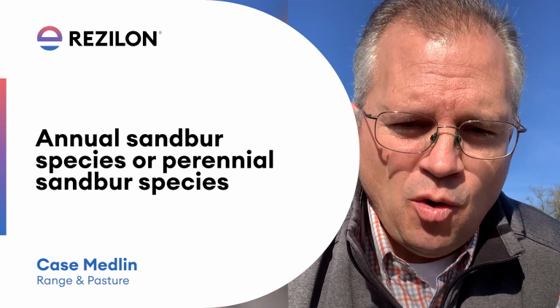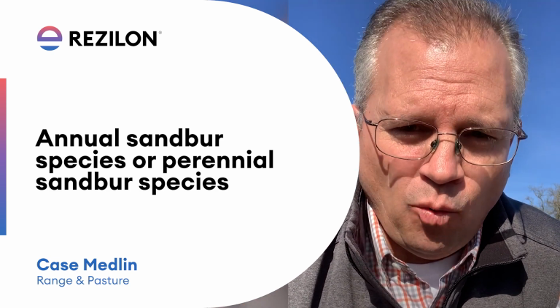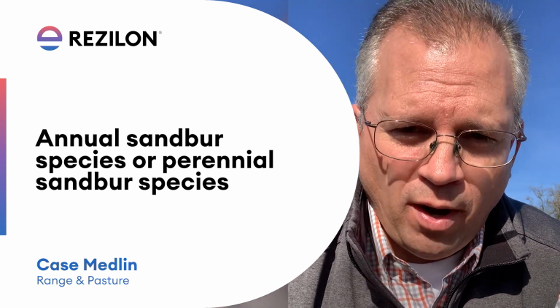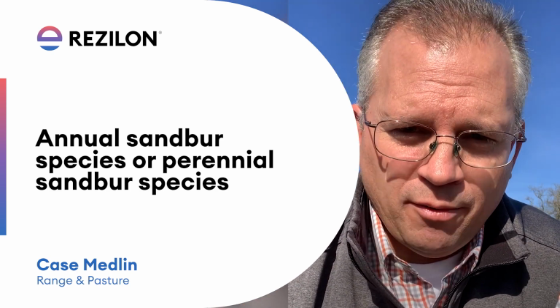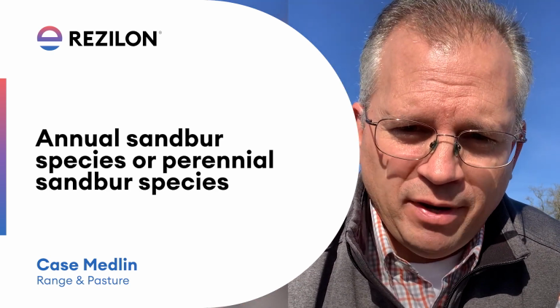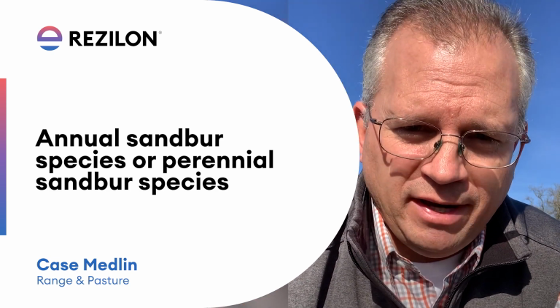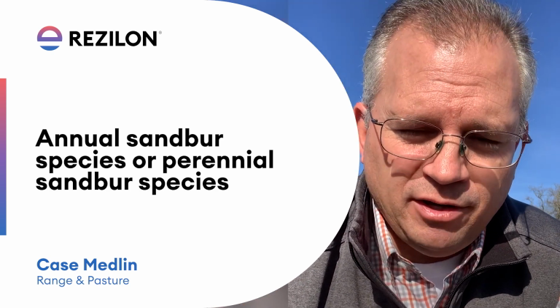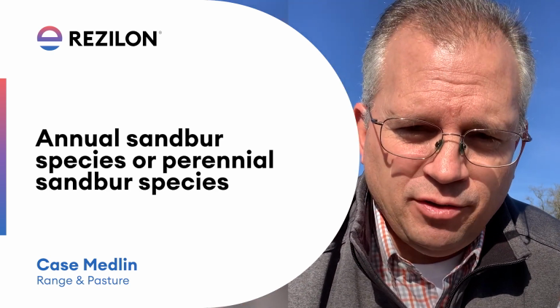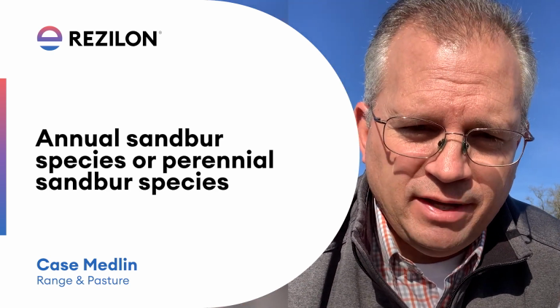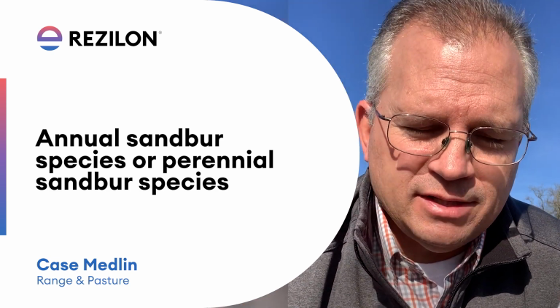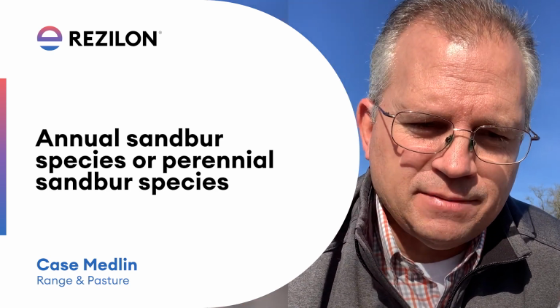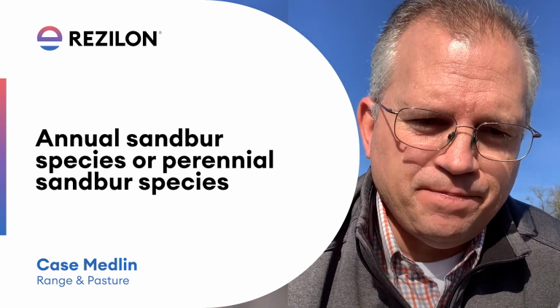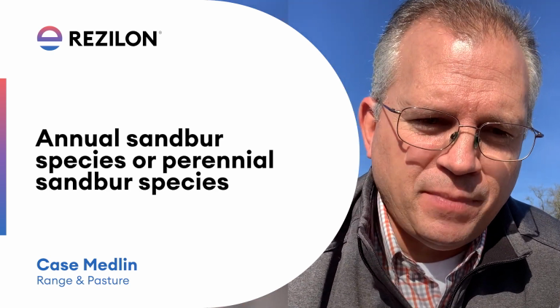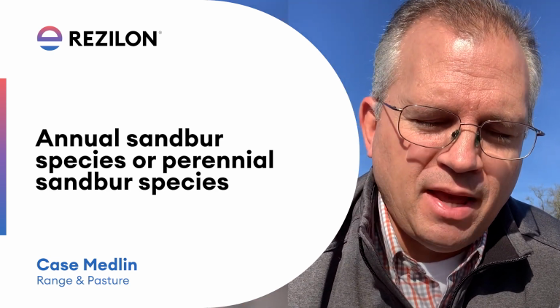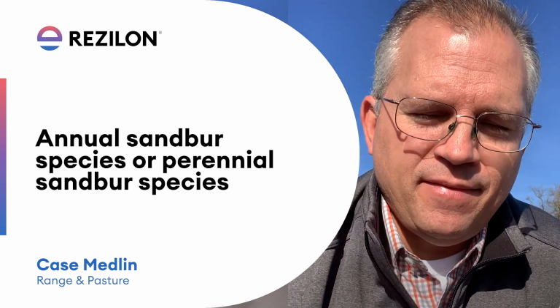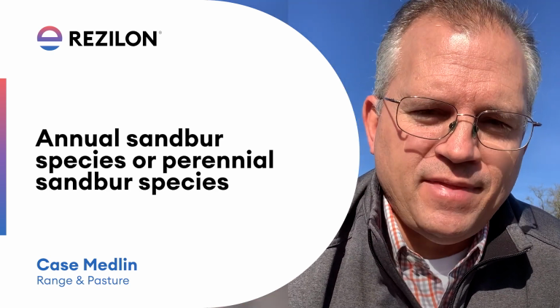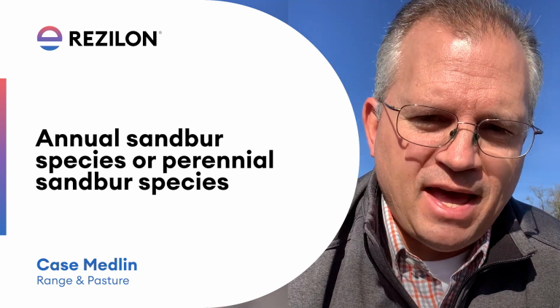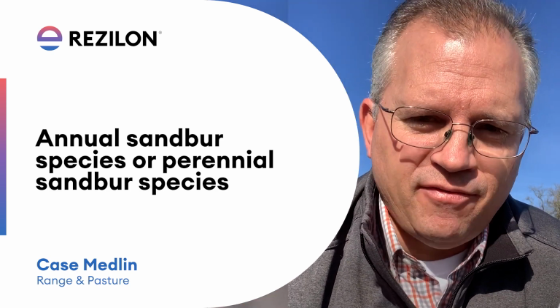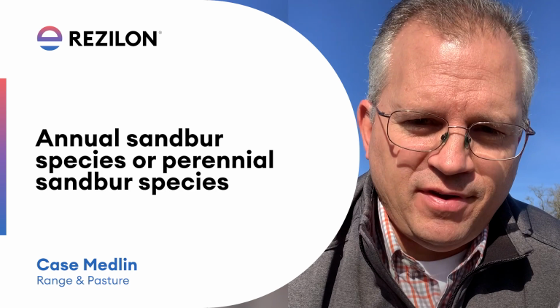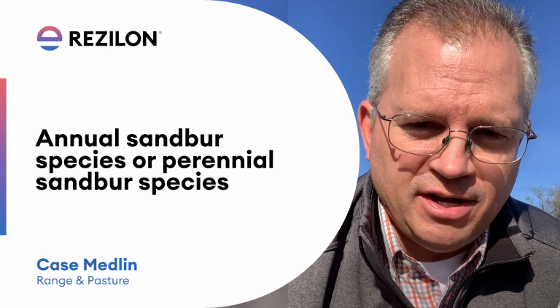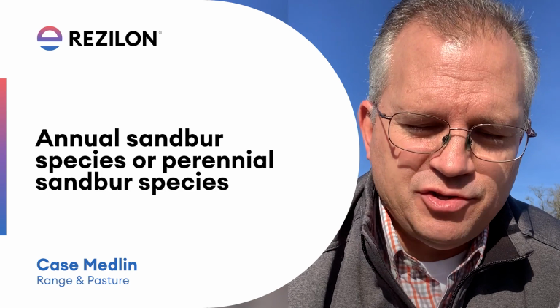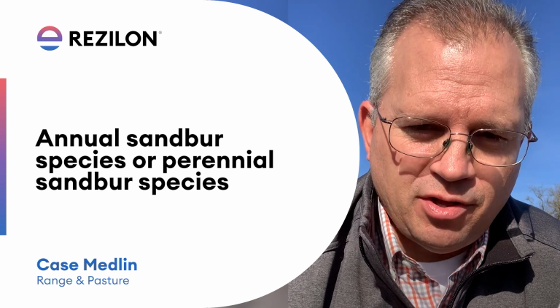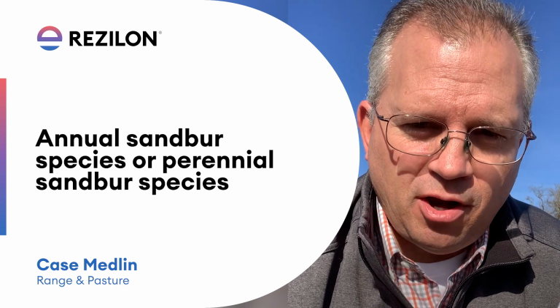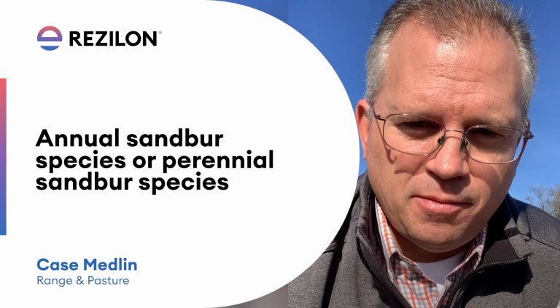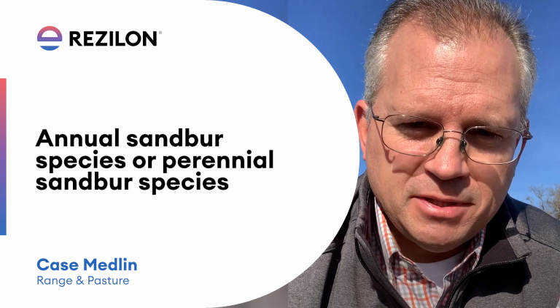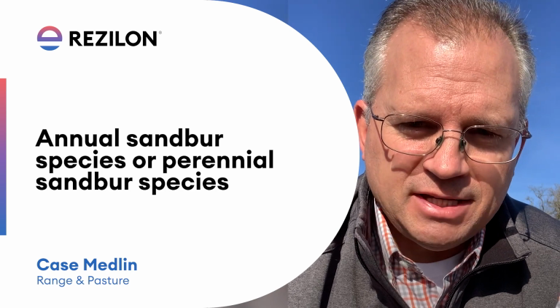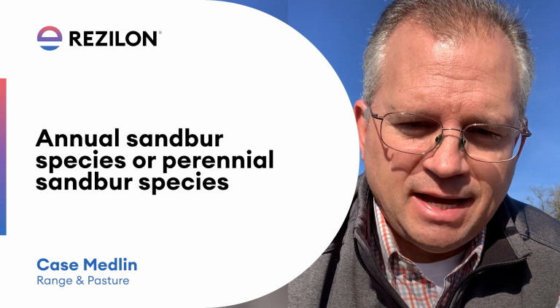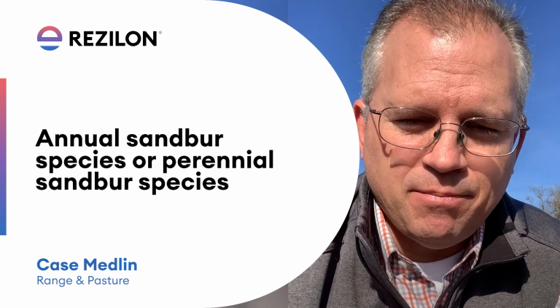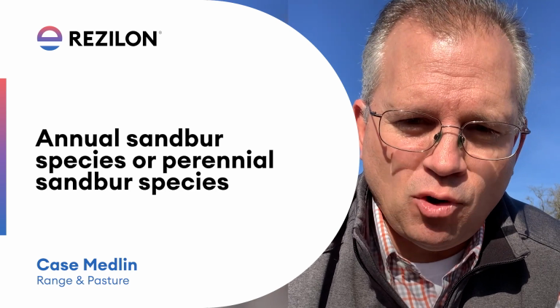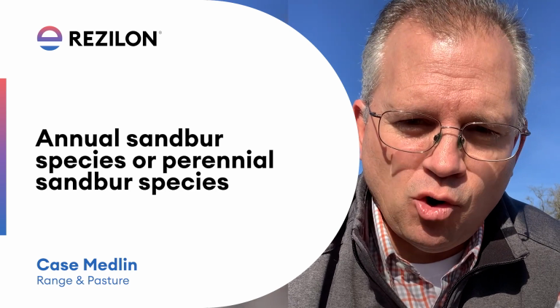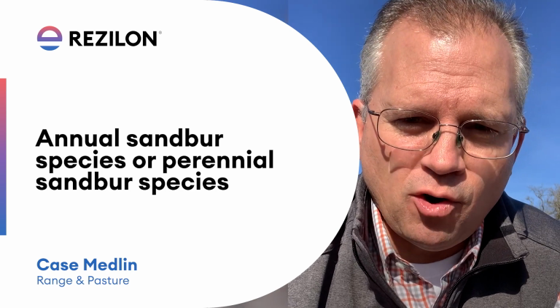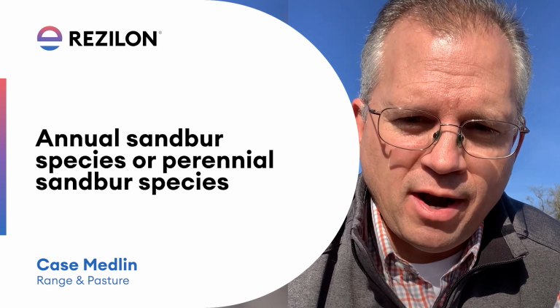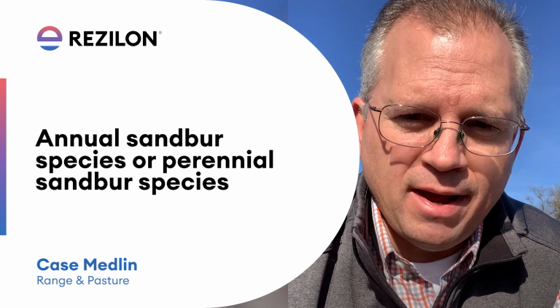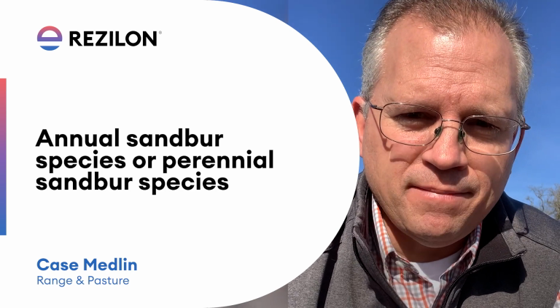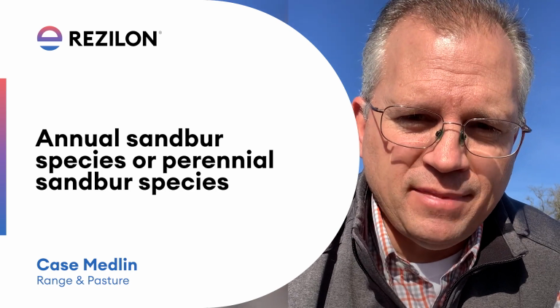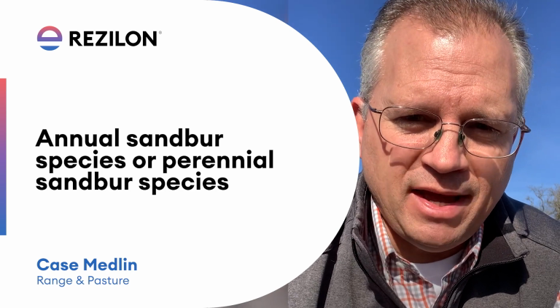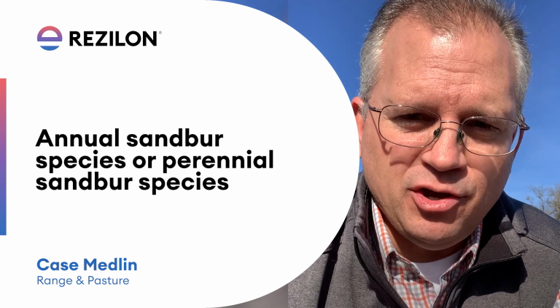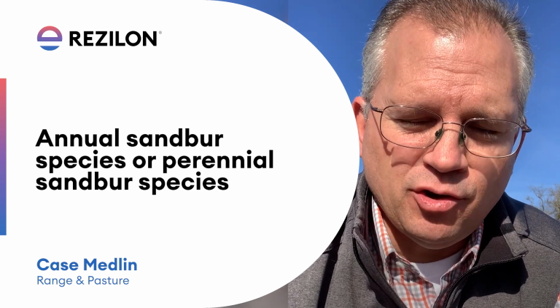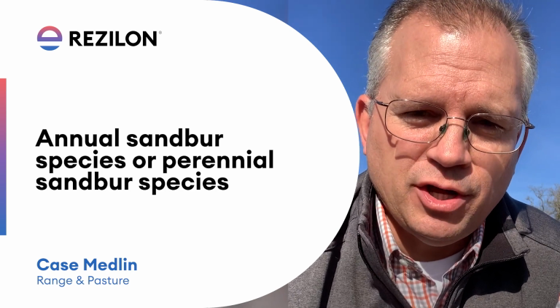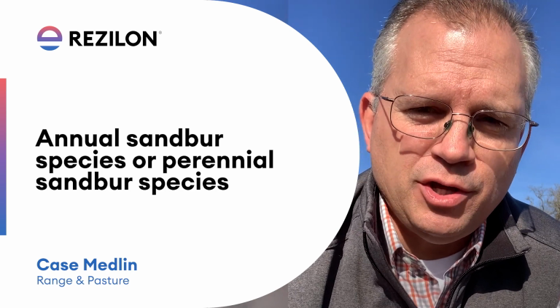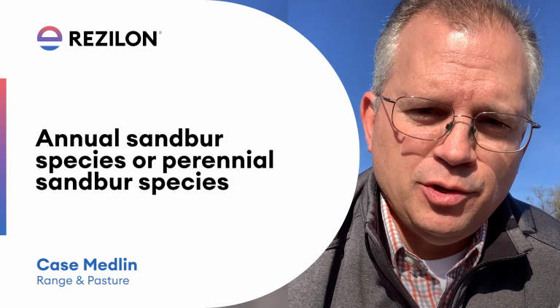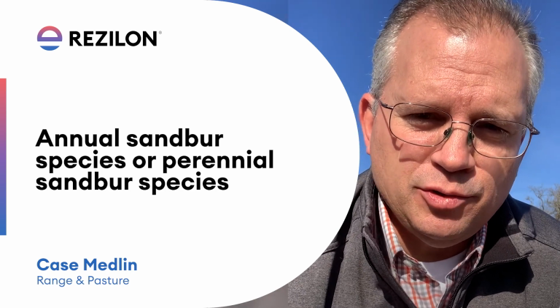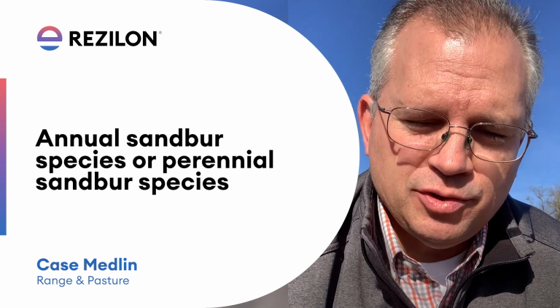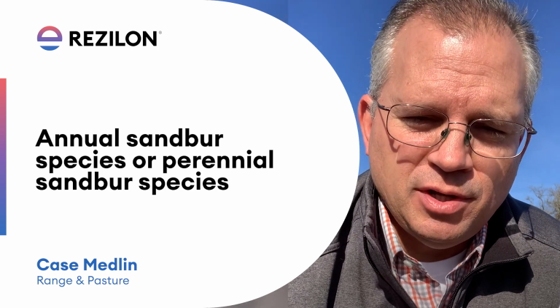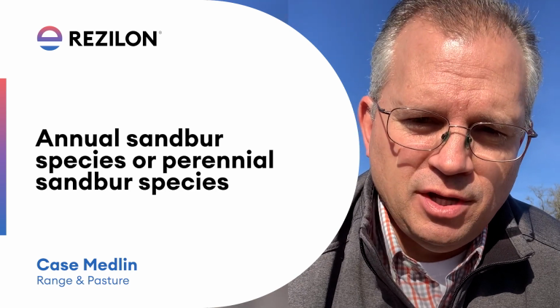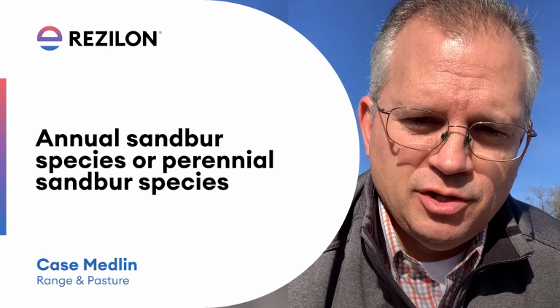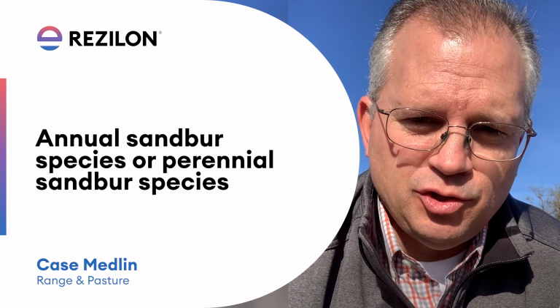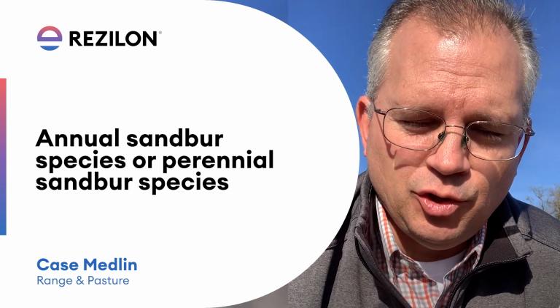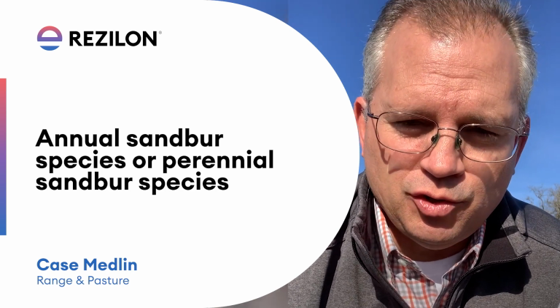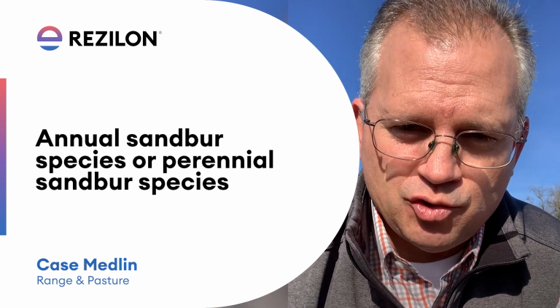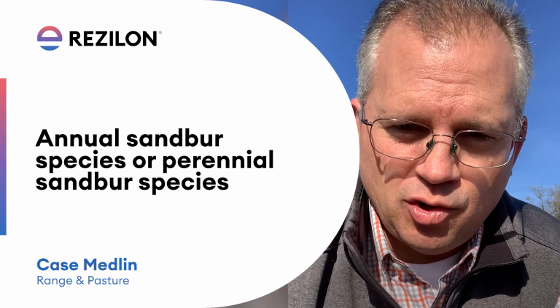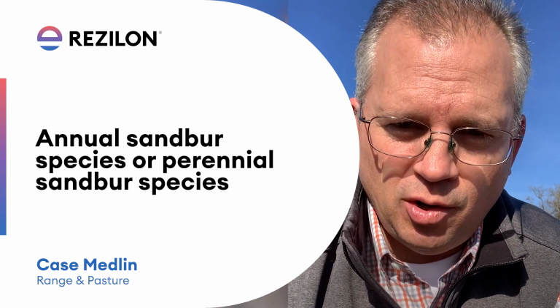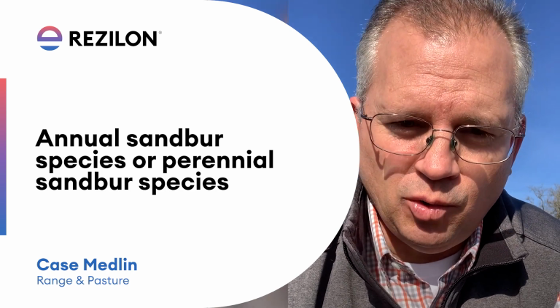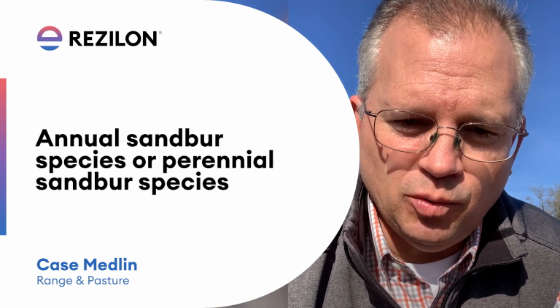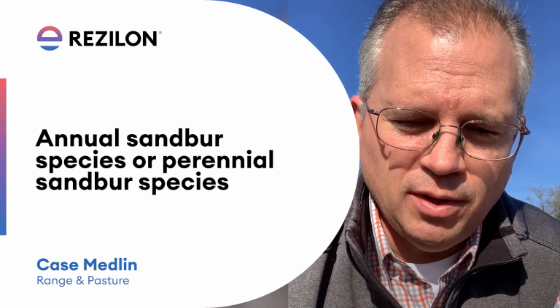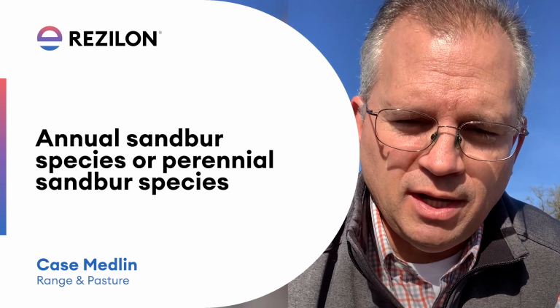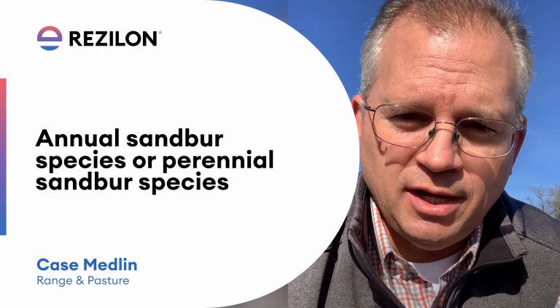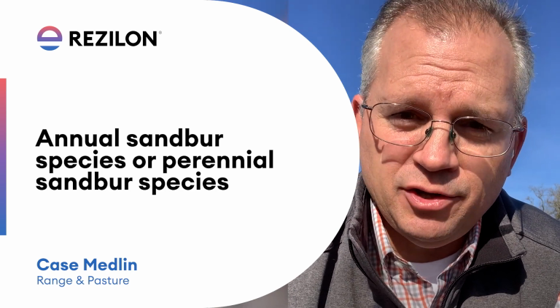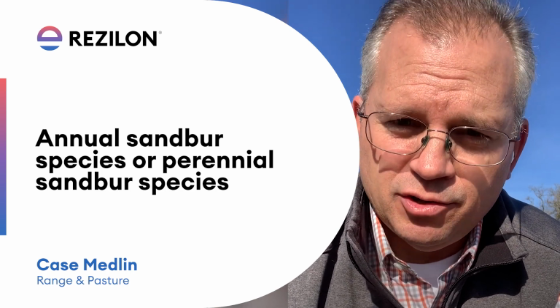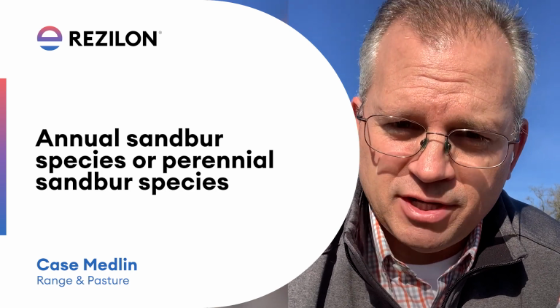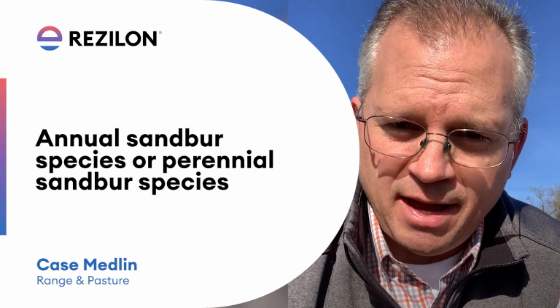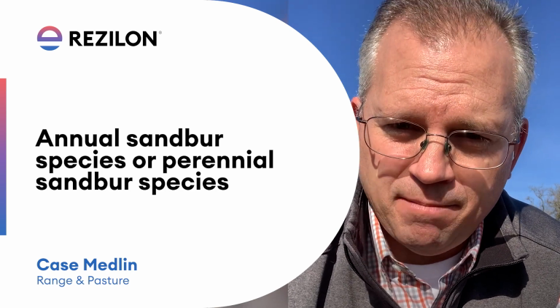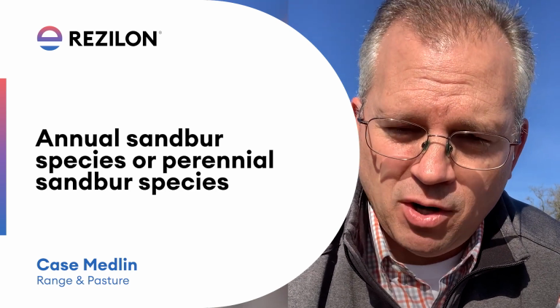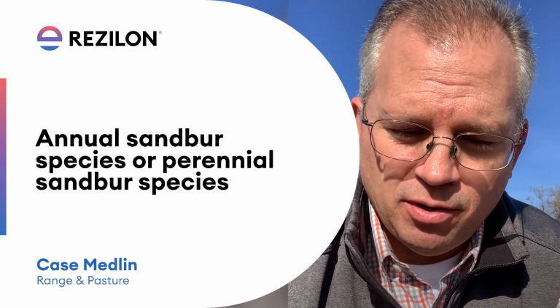Why do we need to do this? That affects your herbicide program that you're going to use to control your sandbur.